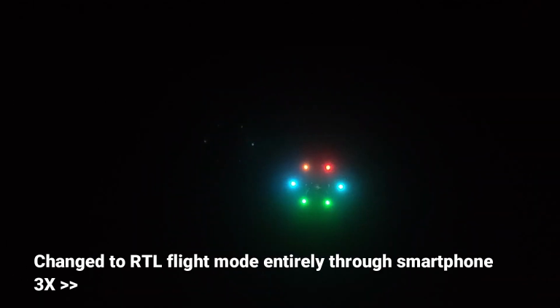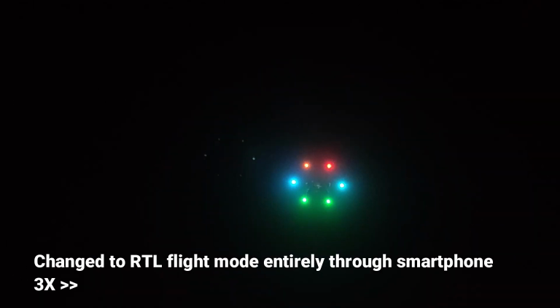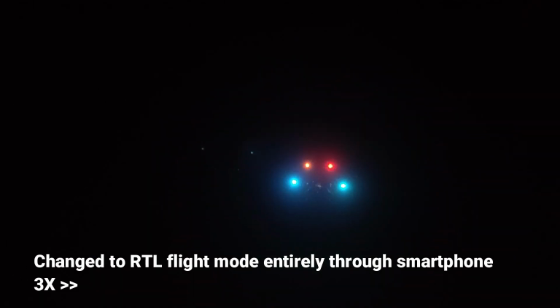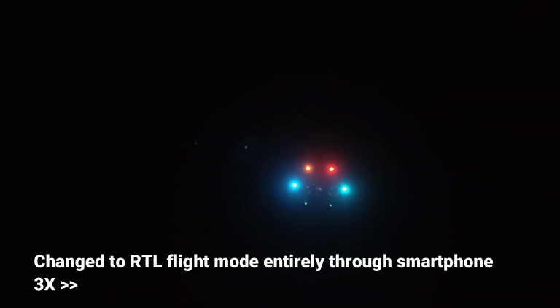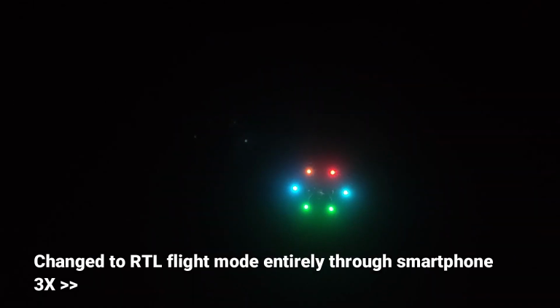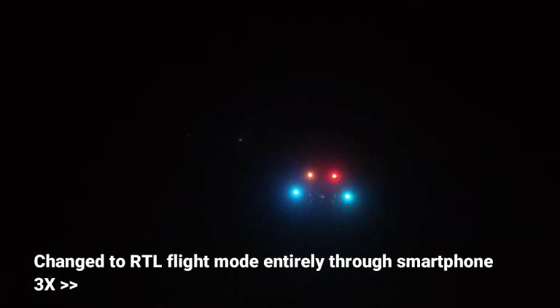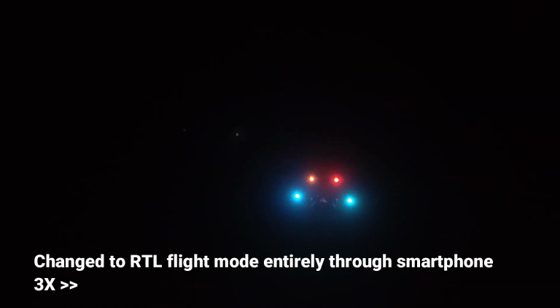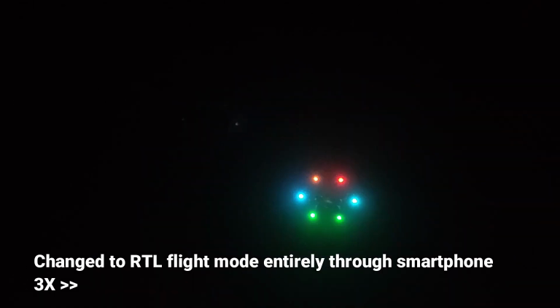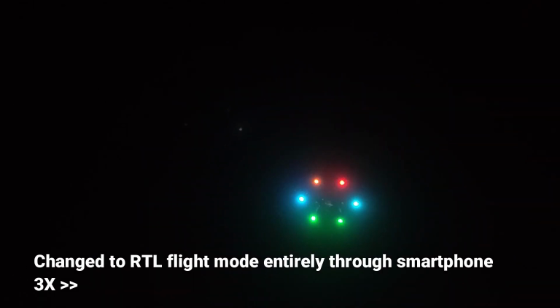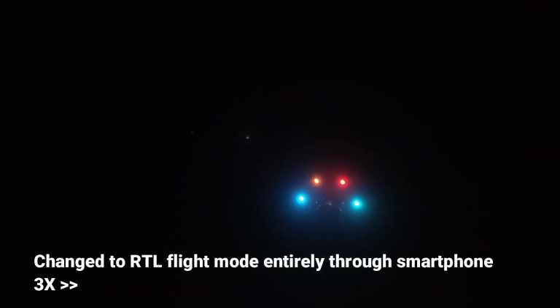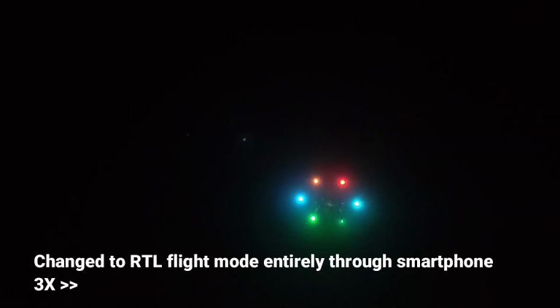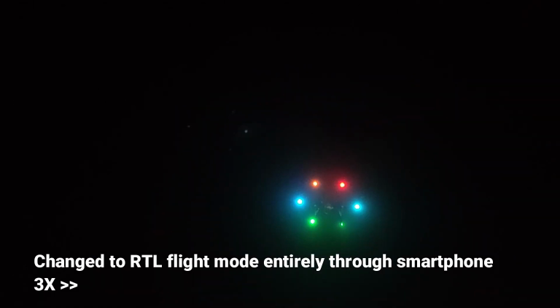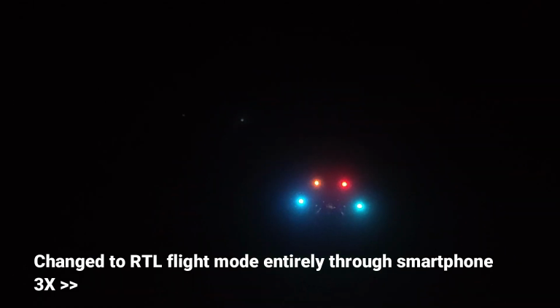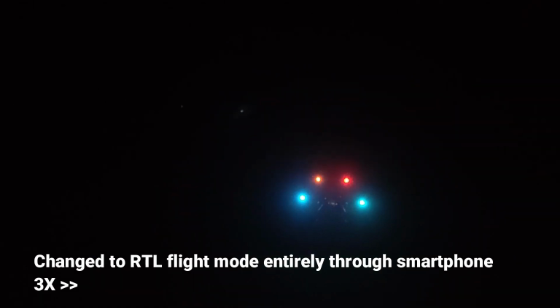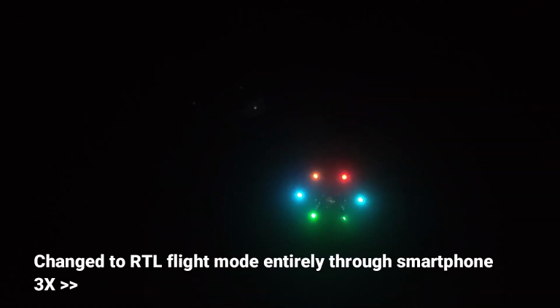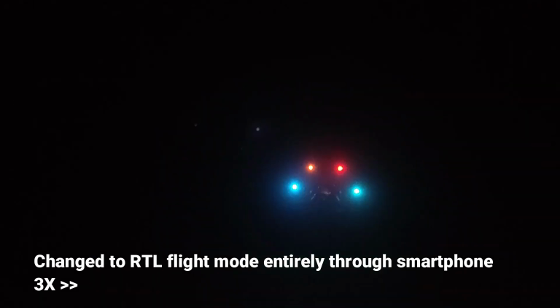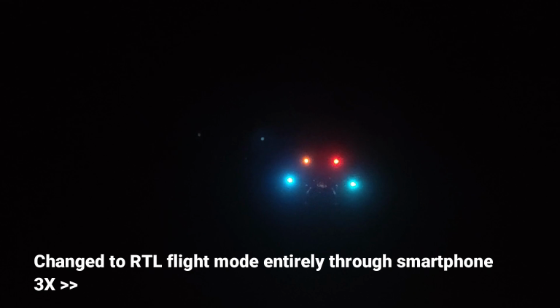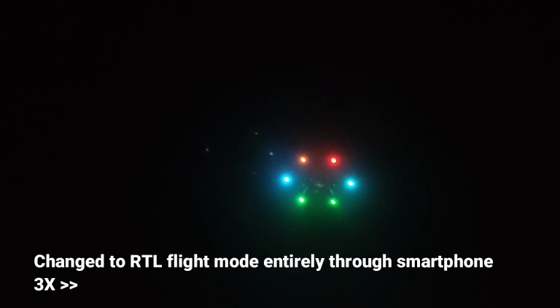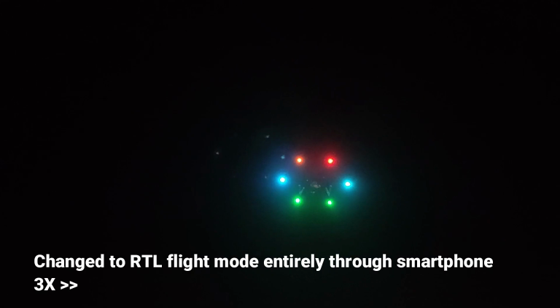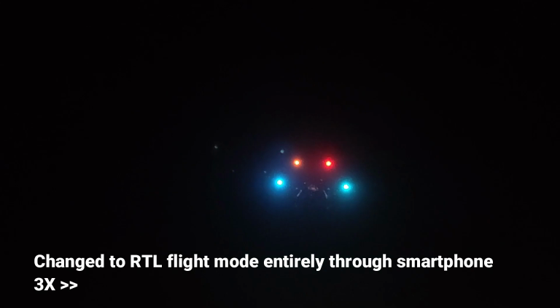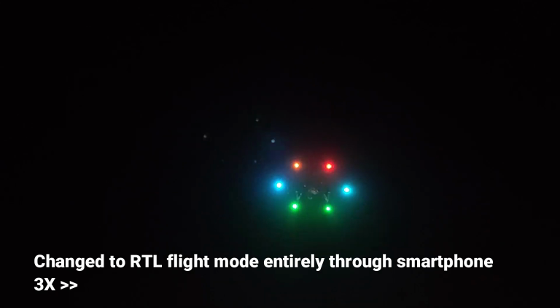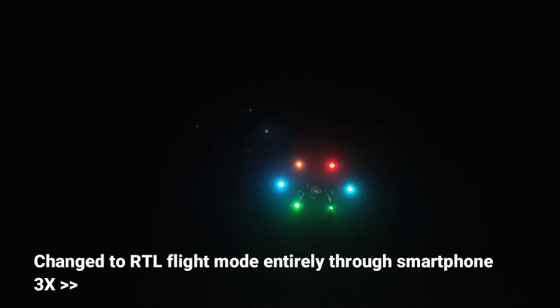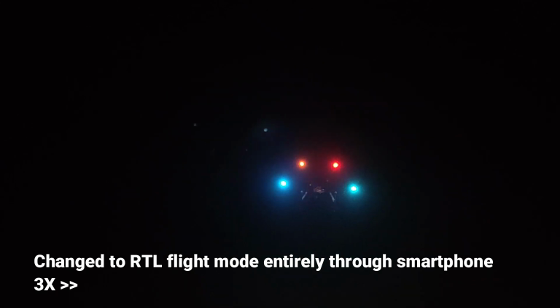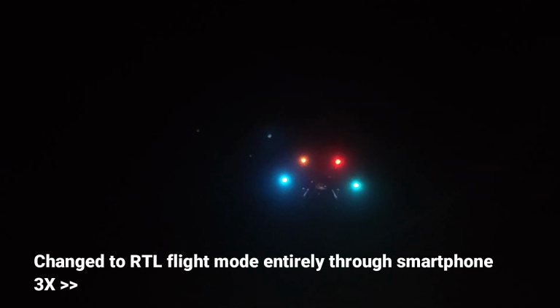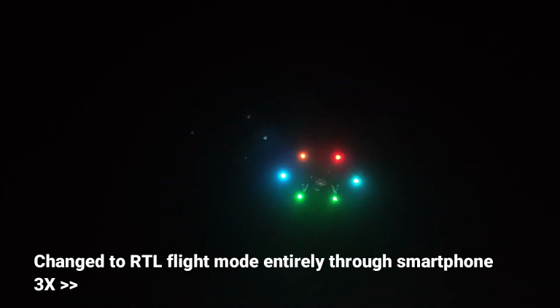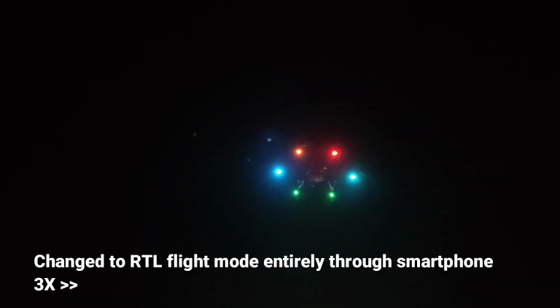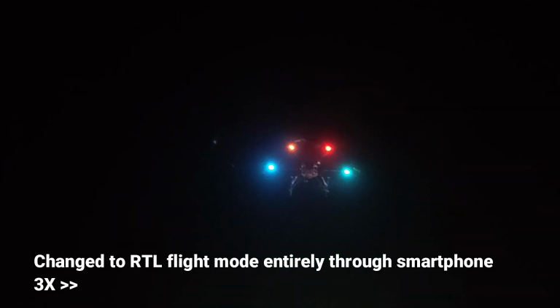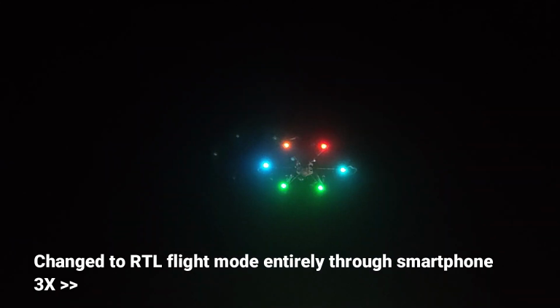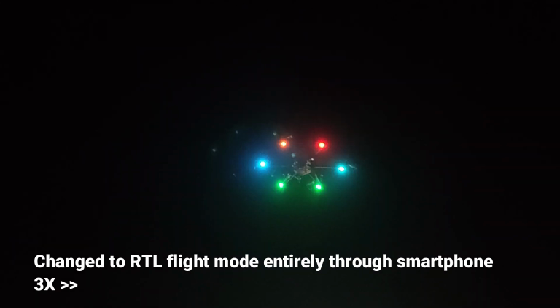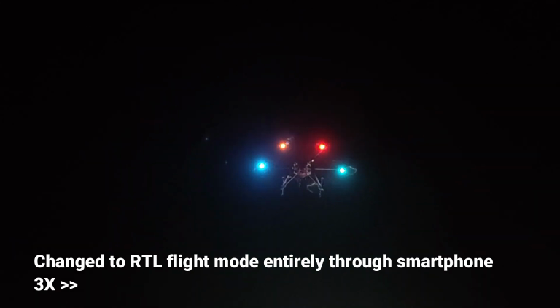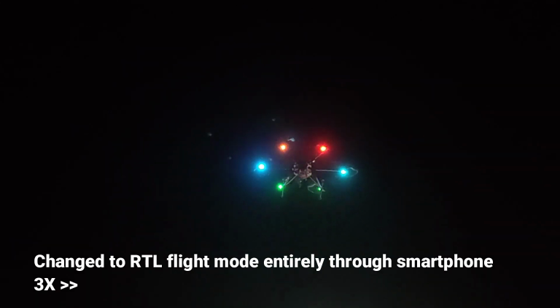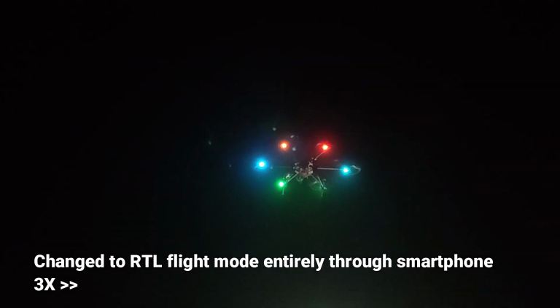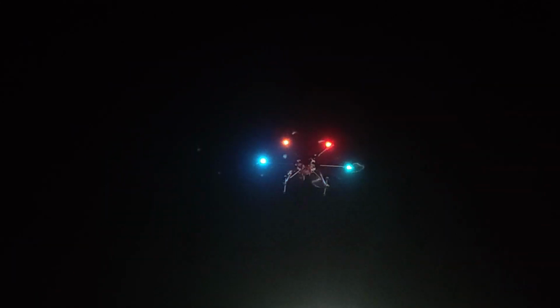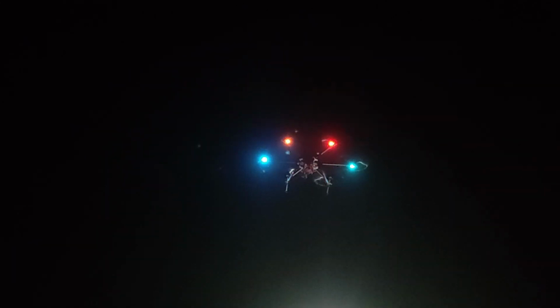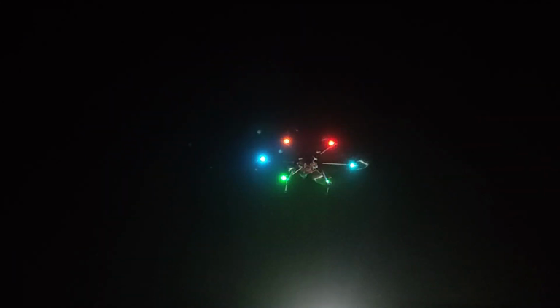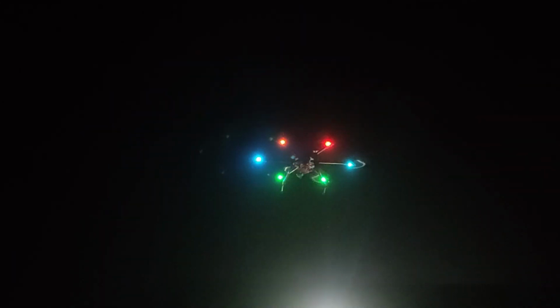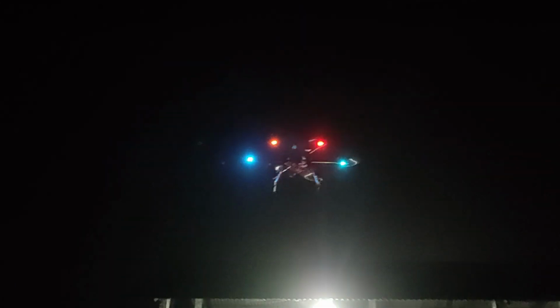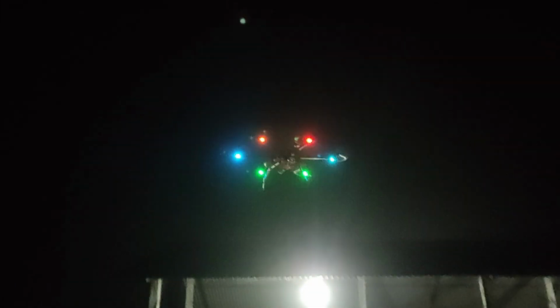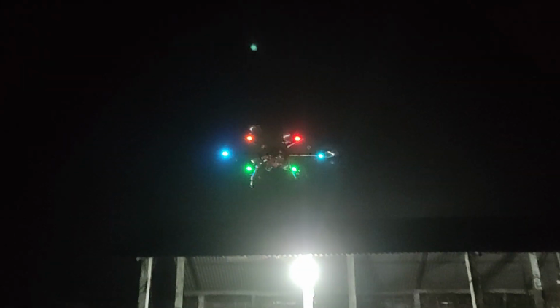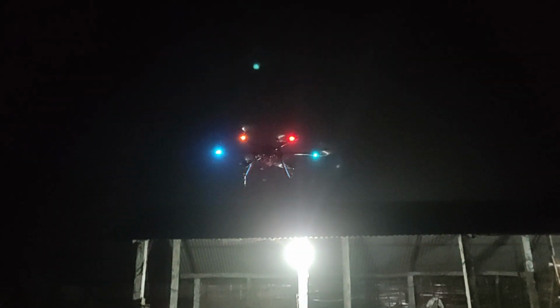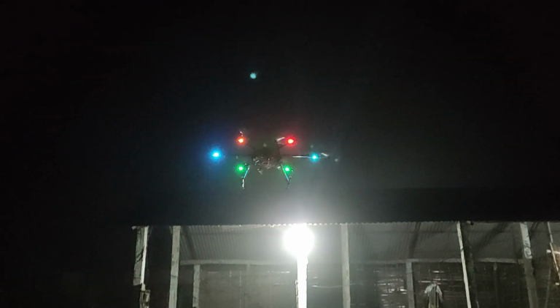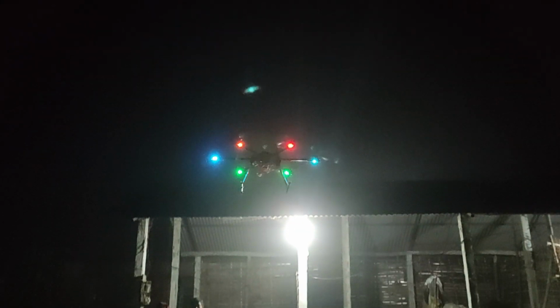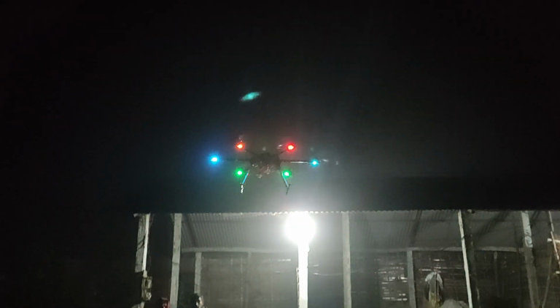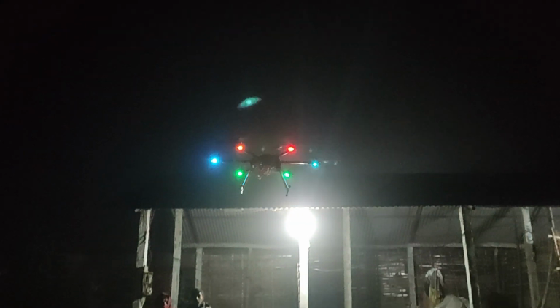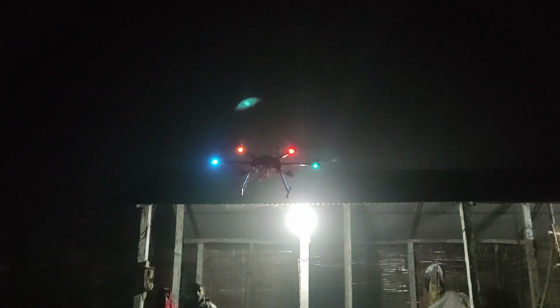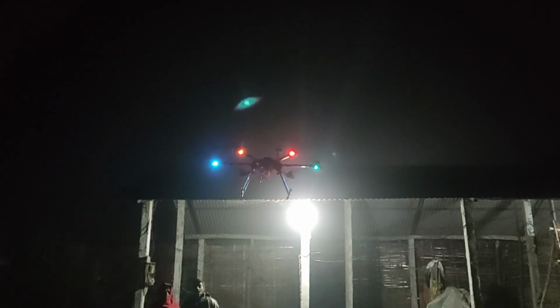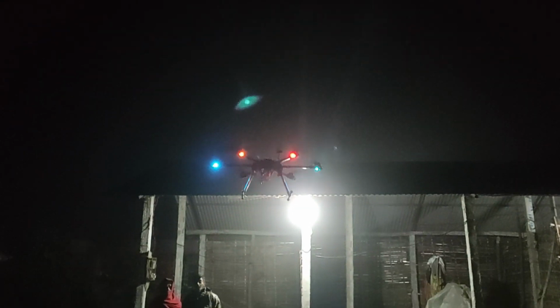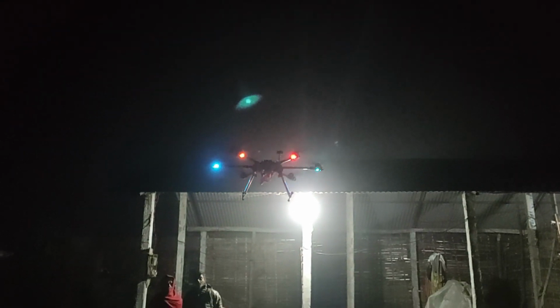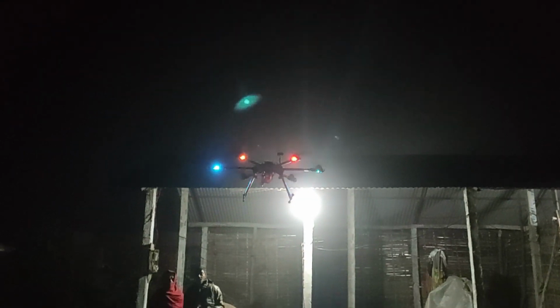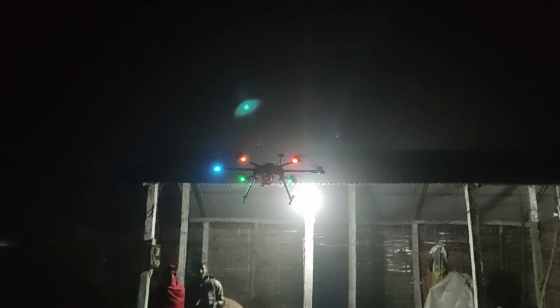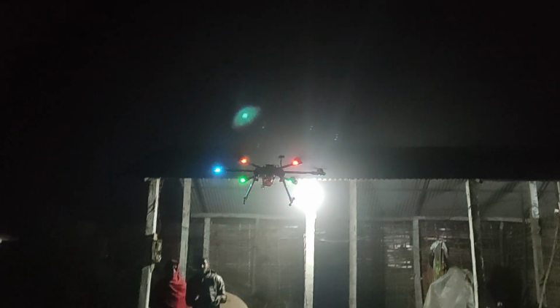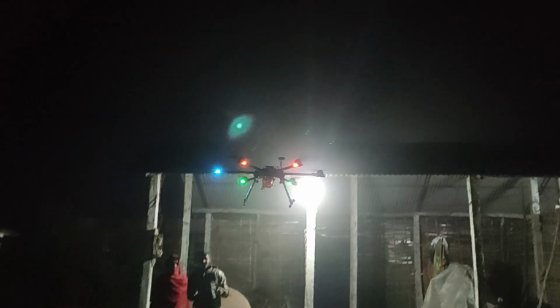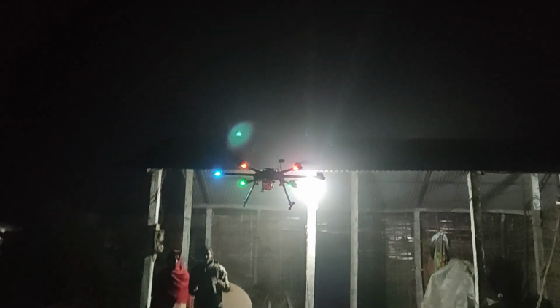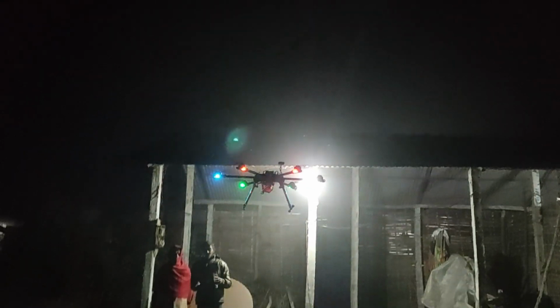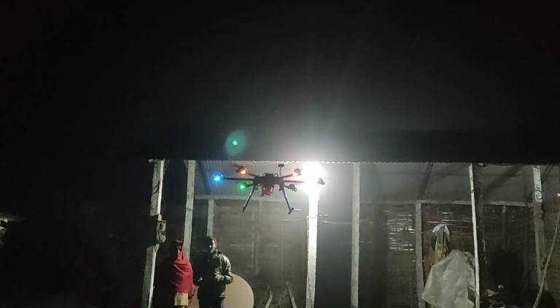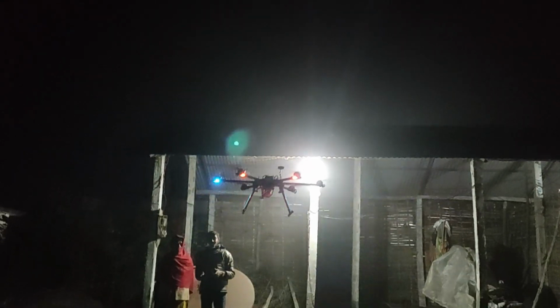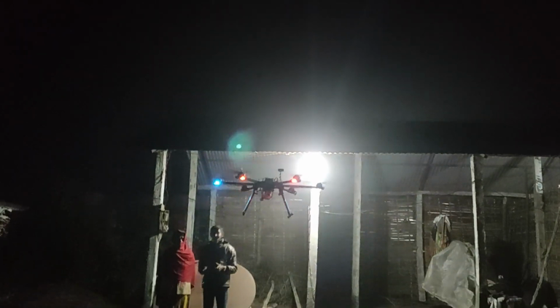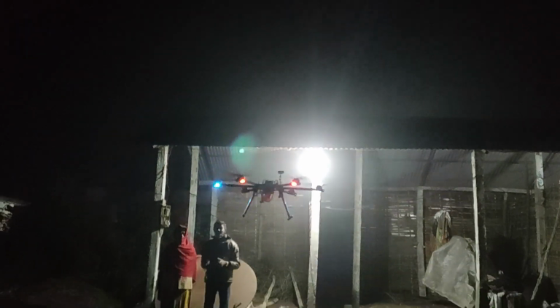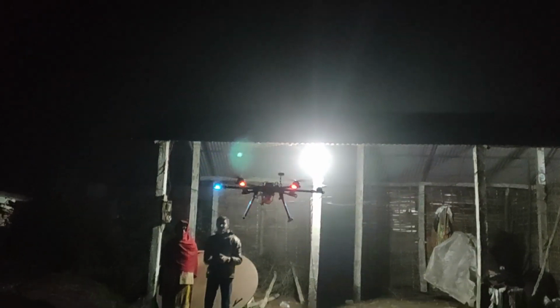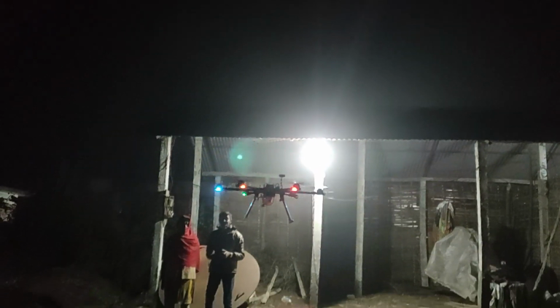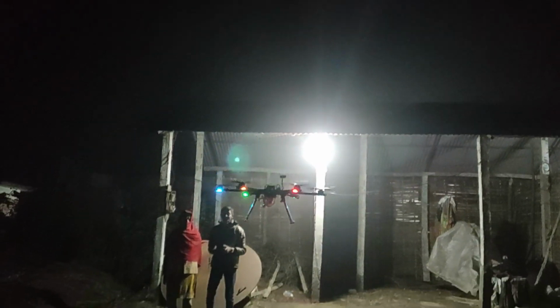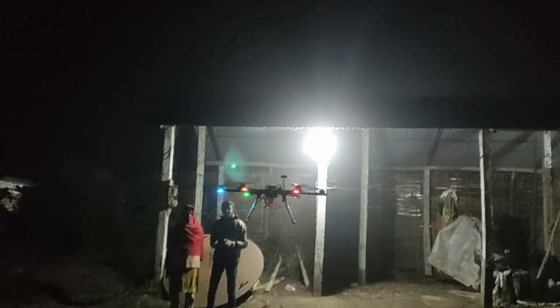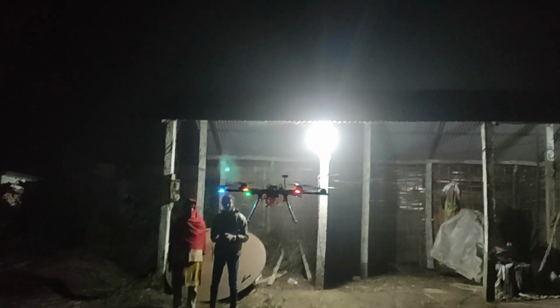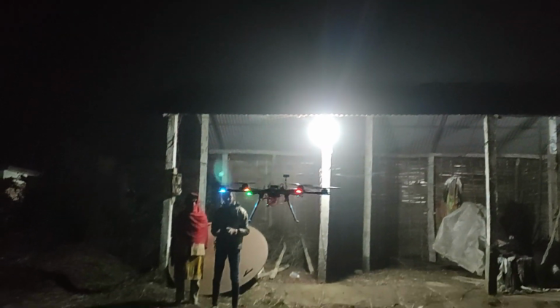QGroundControl's autoland also worked great and brought my hexacopter down and disarmed all the motors safely.